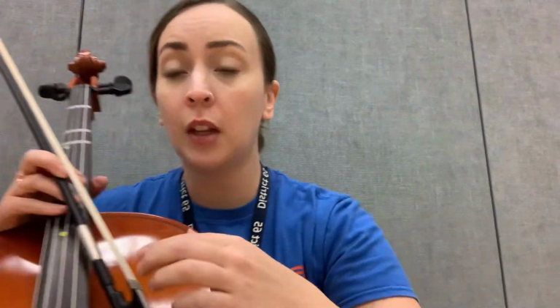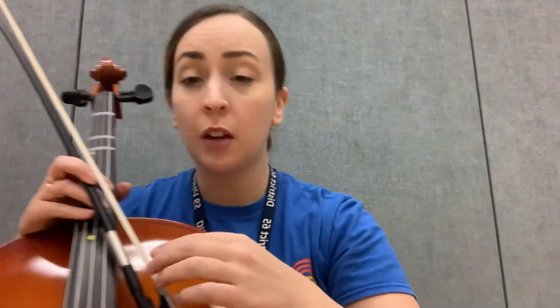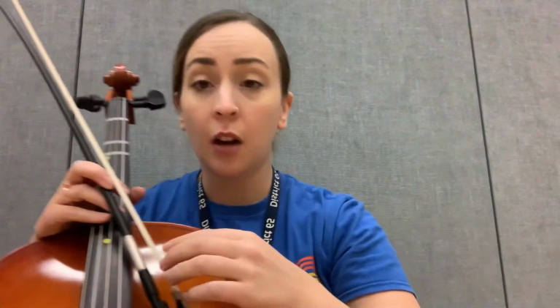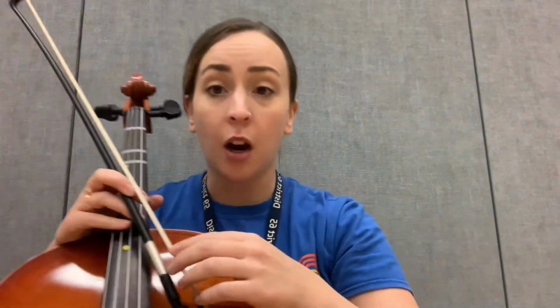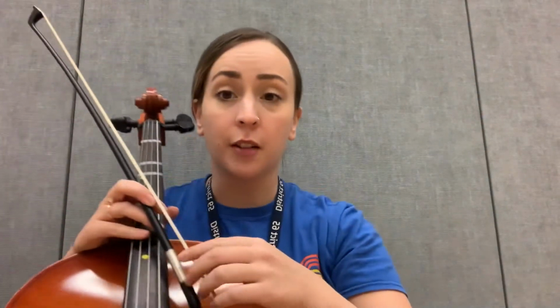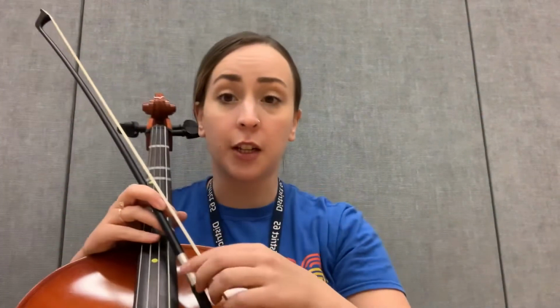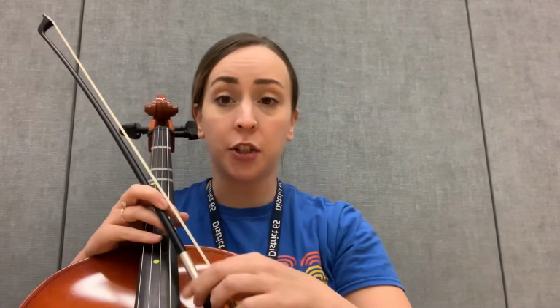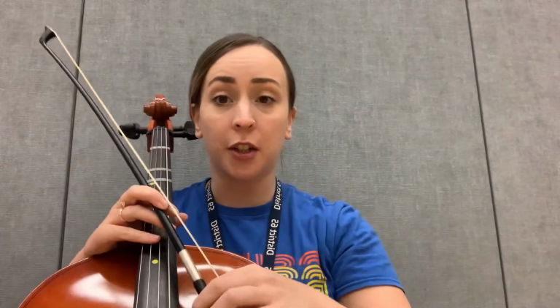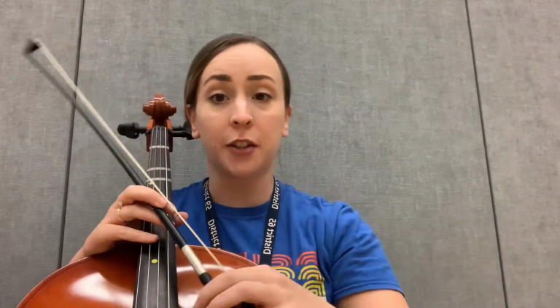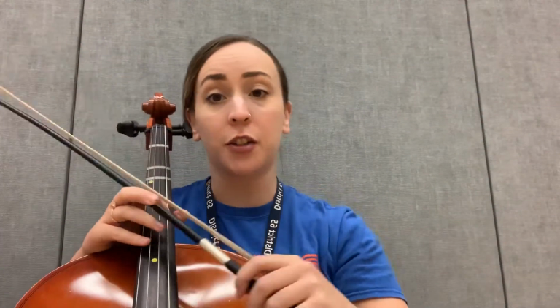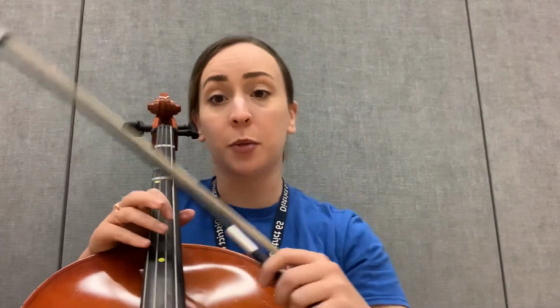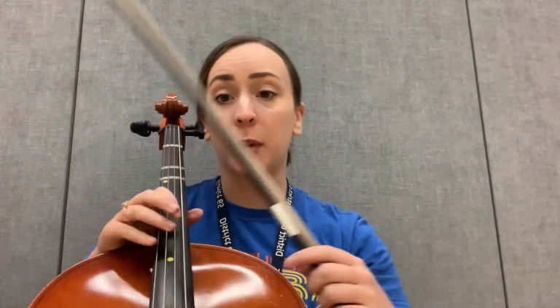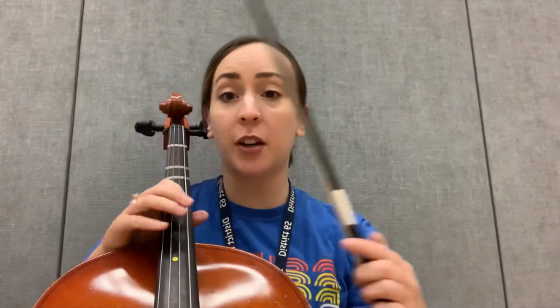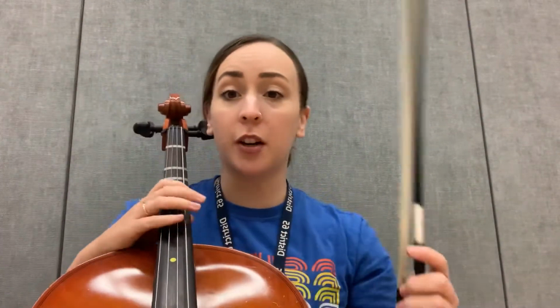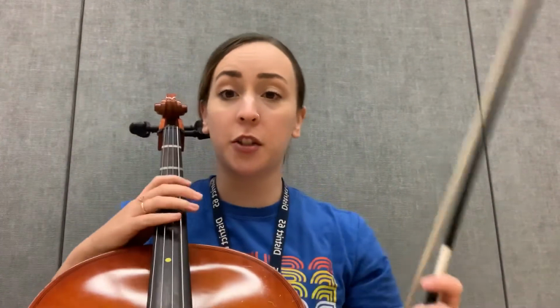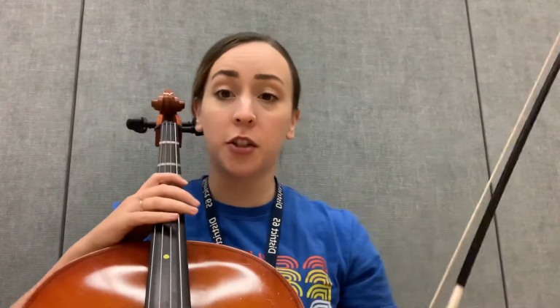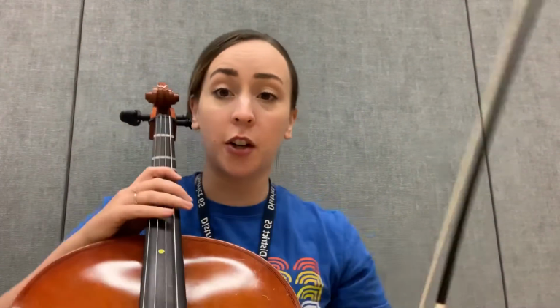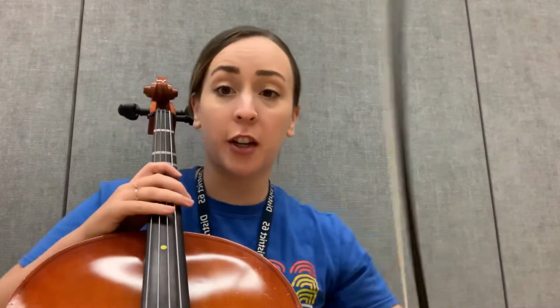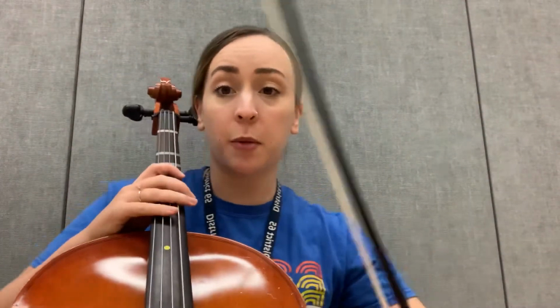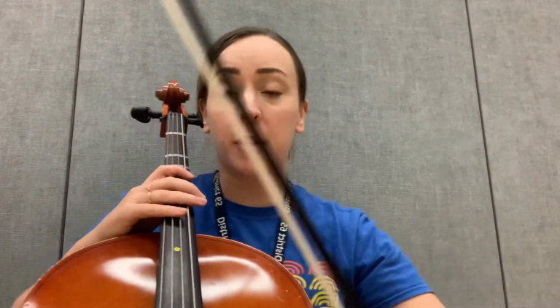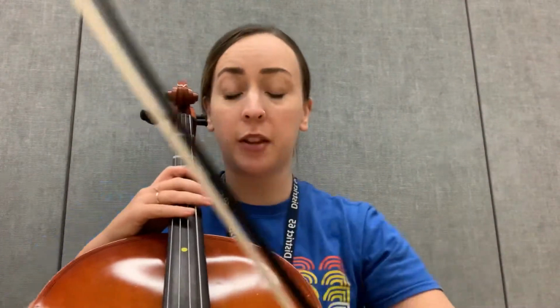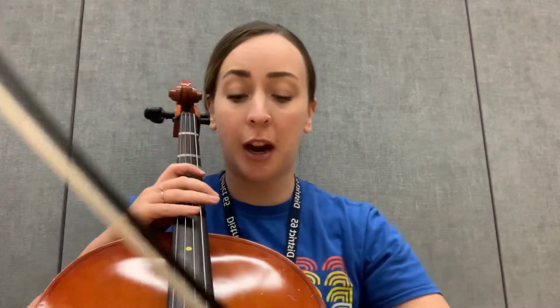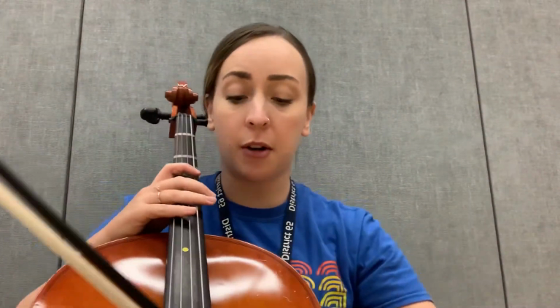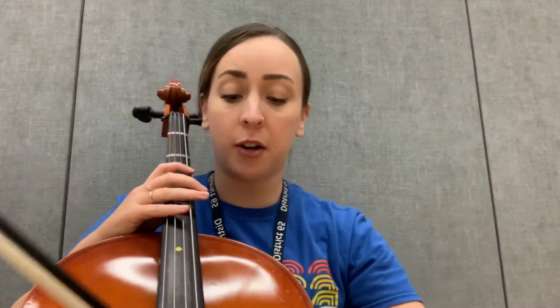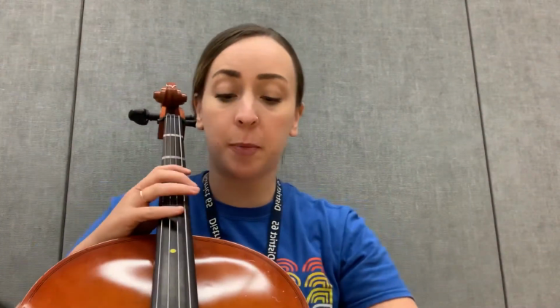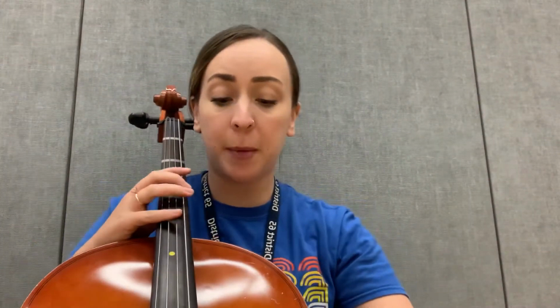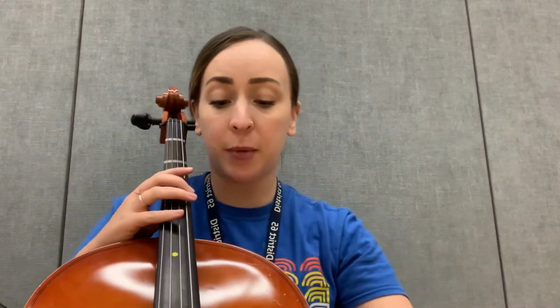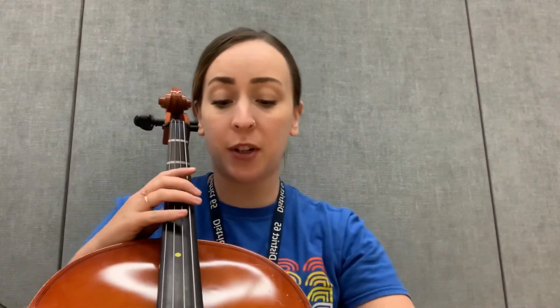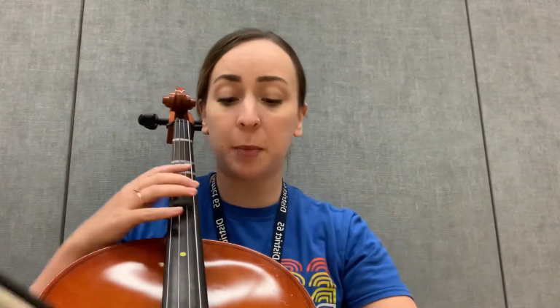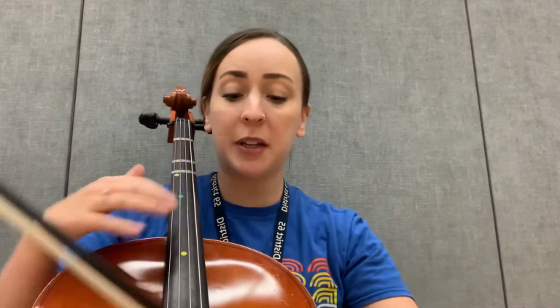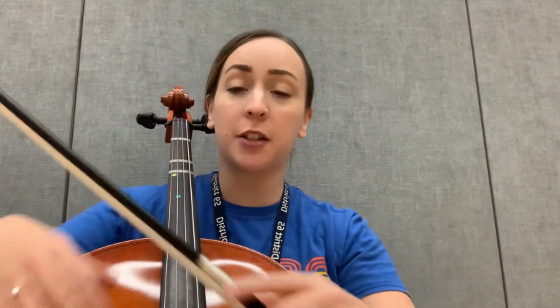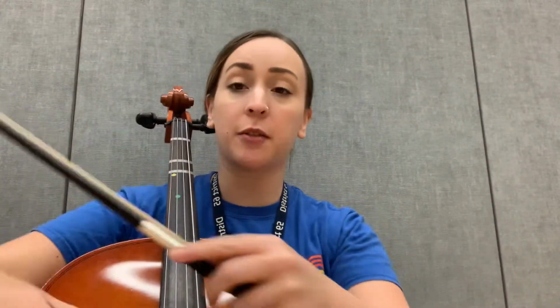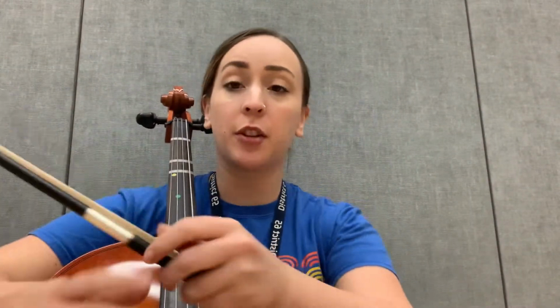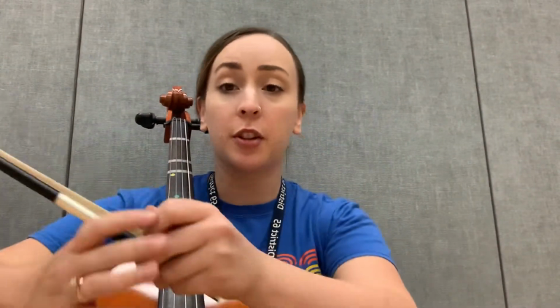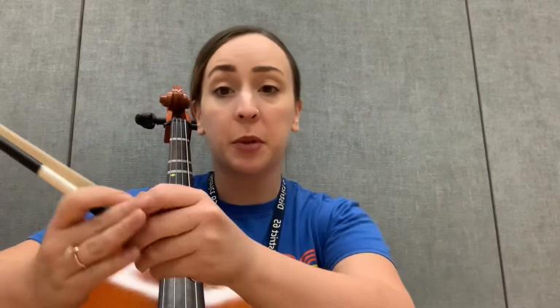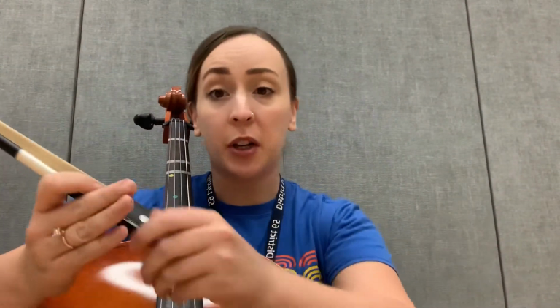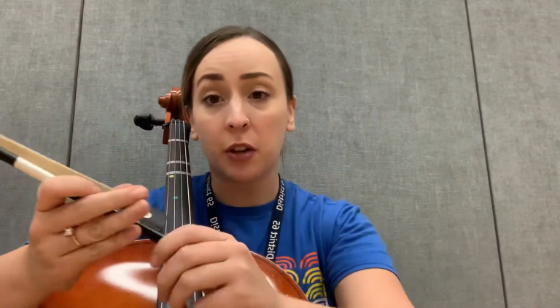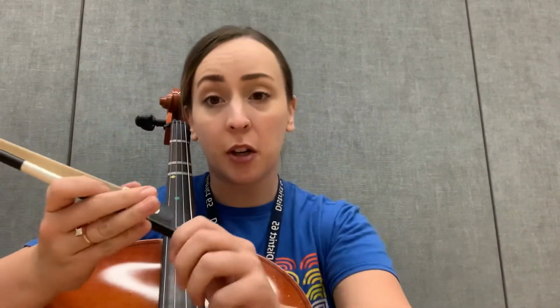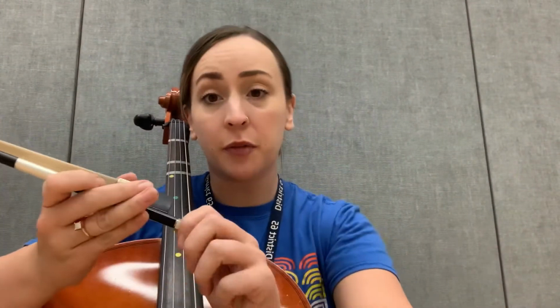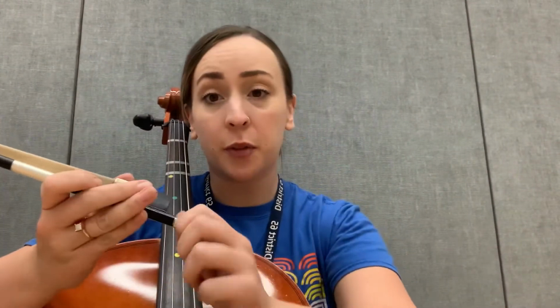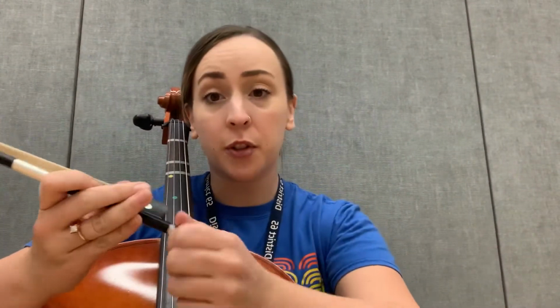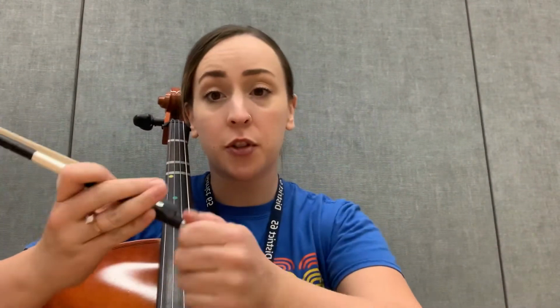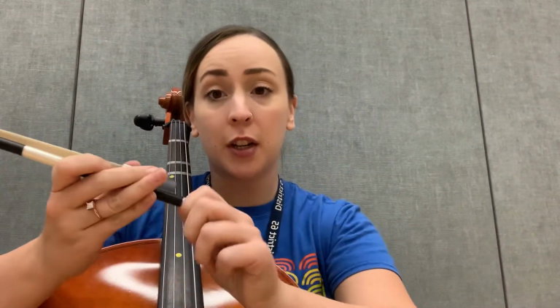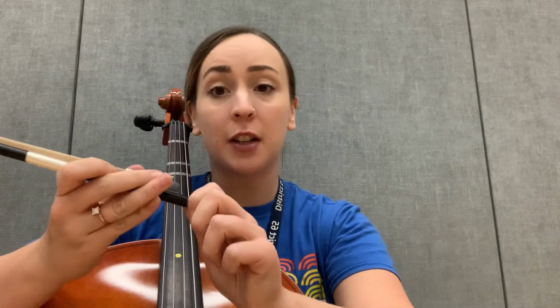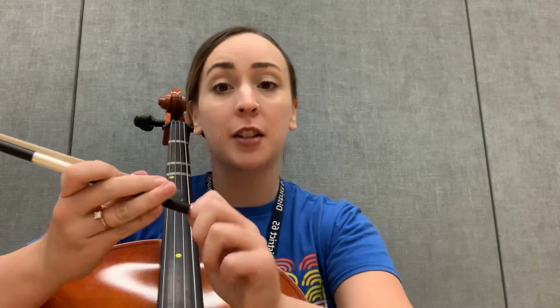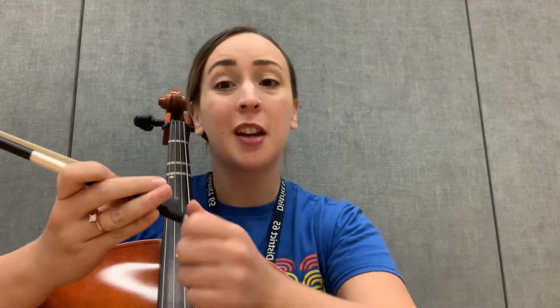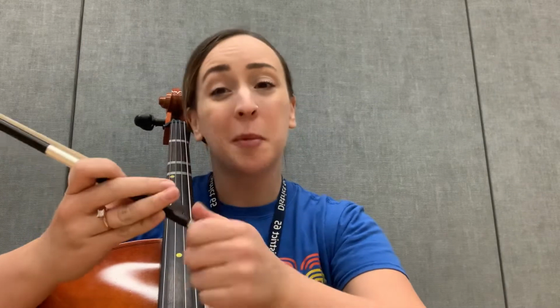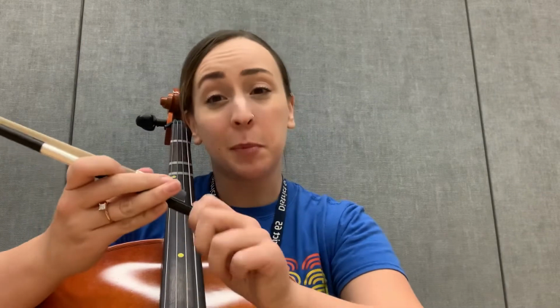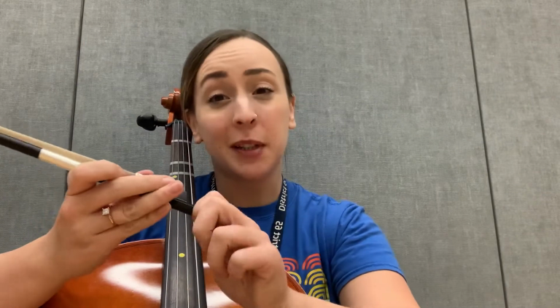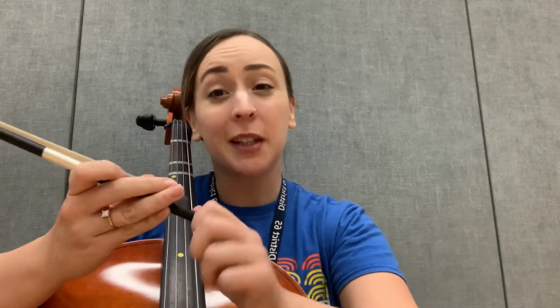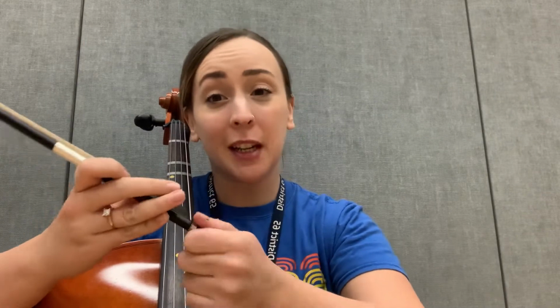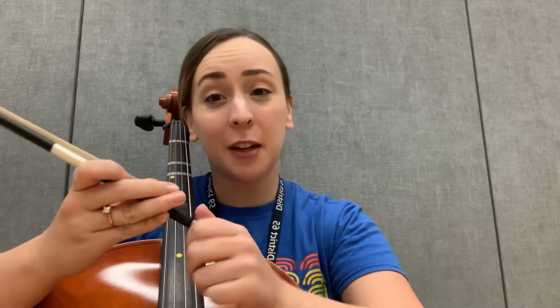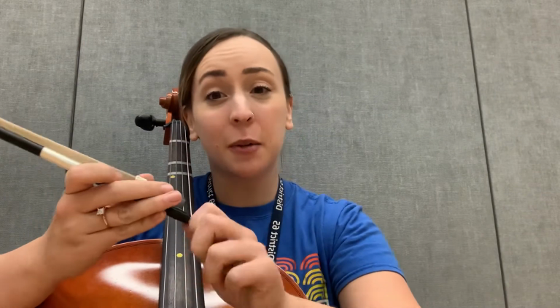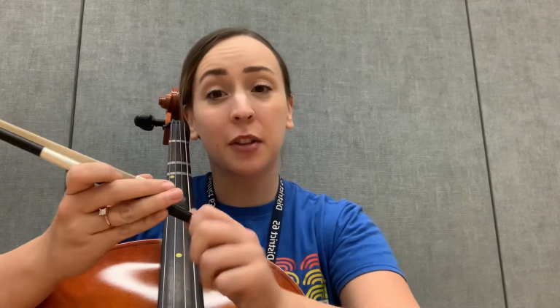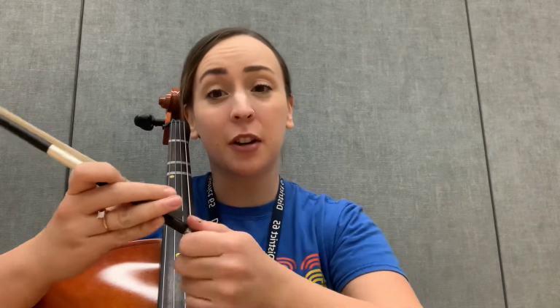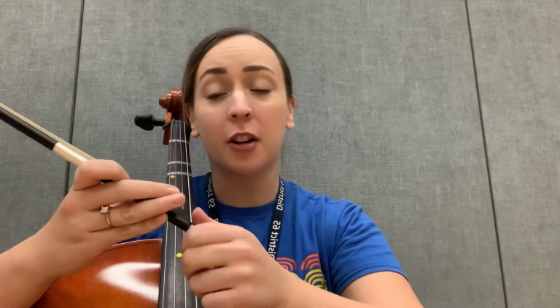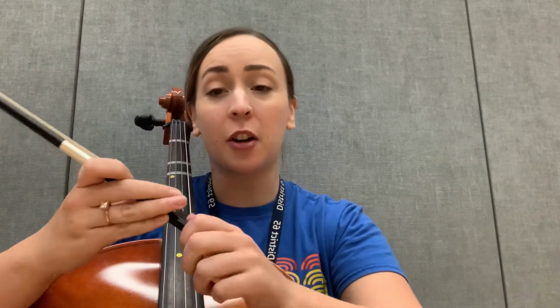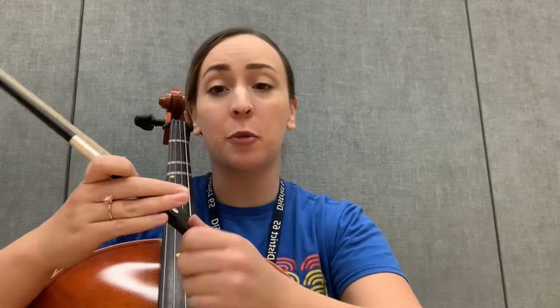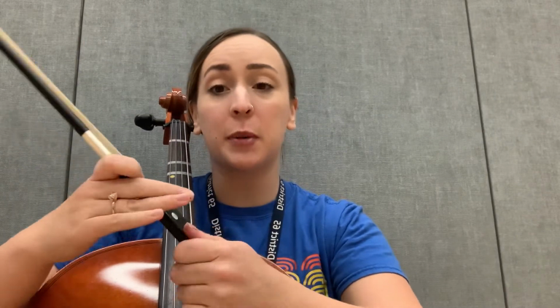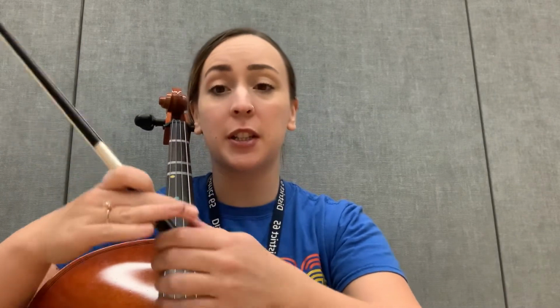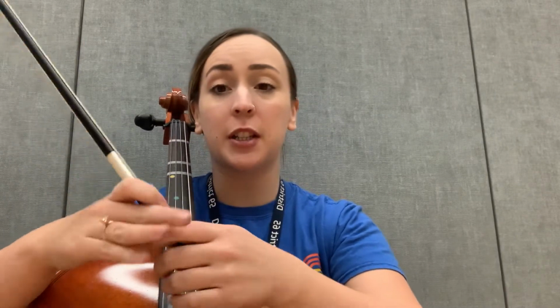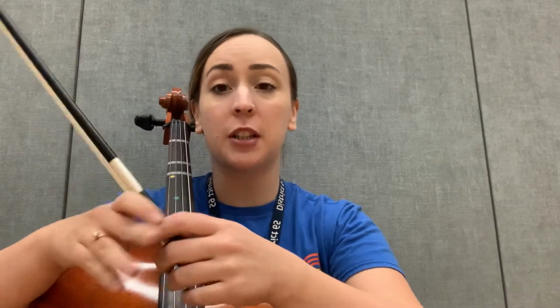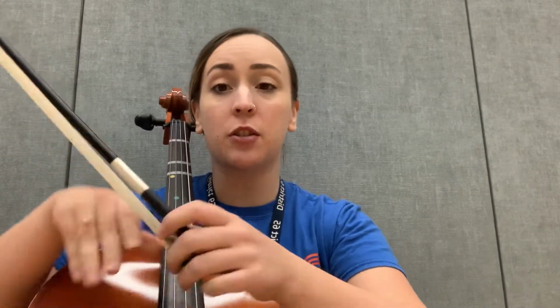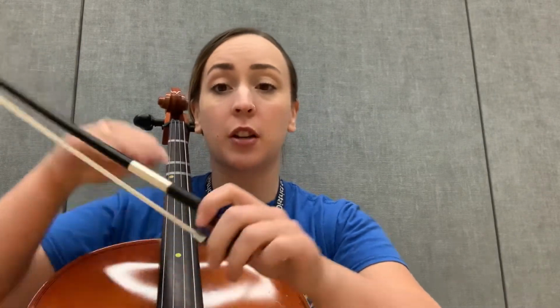All right cellists, we are starting with our pepperoni pizza rhythm on all four strings, beginning with our open C string.